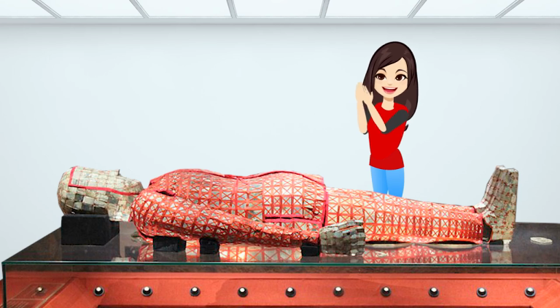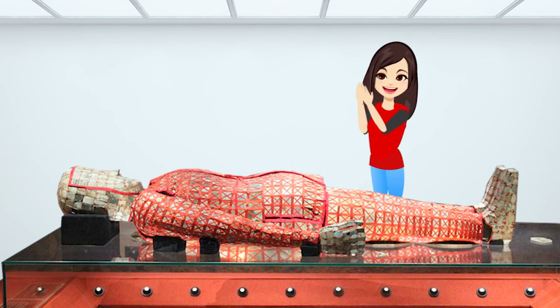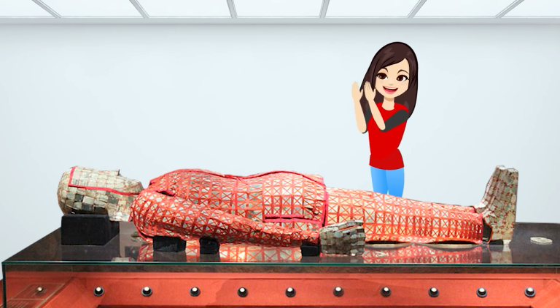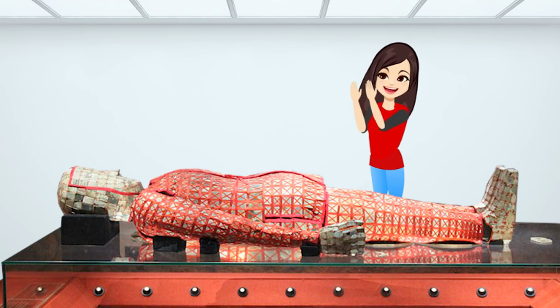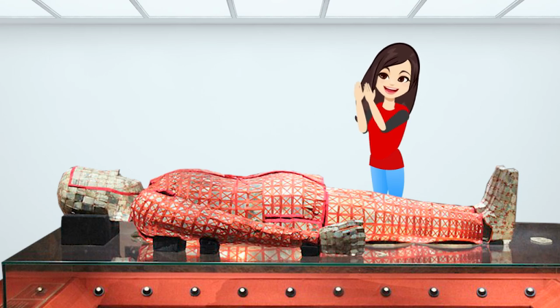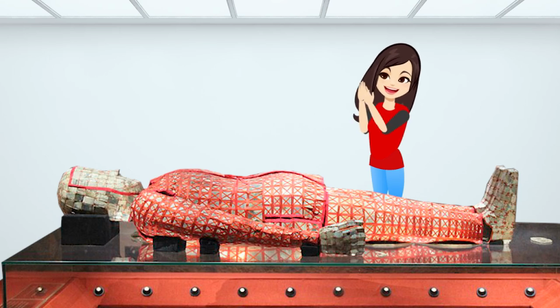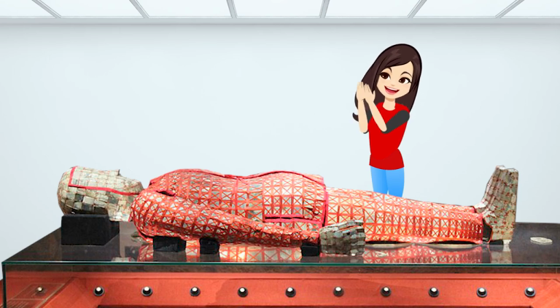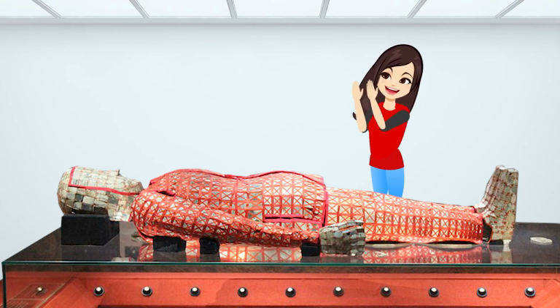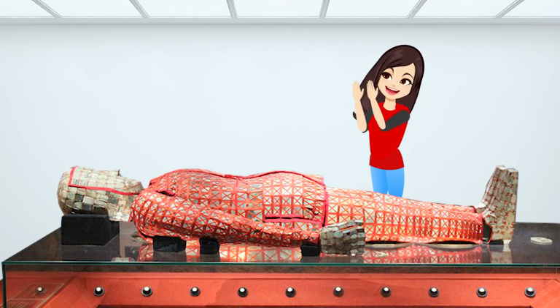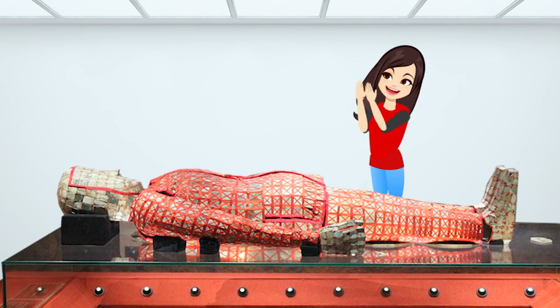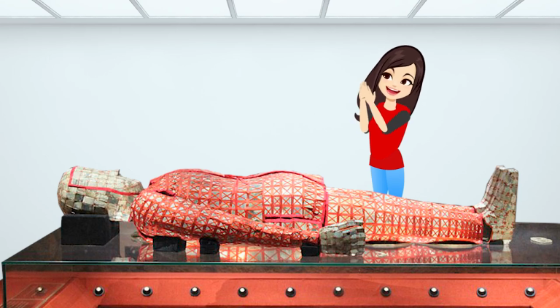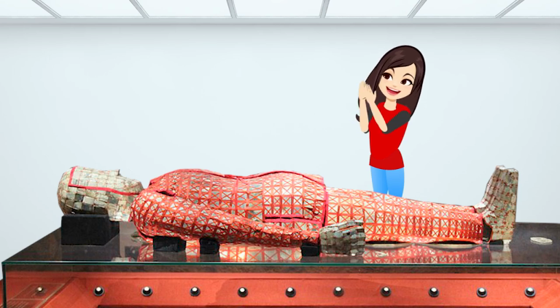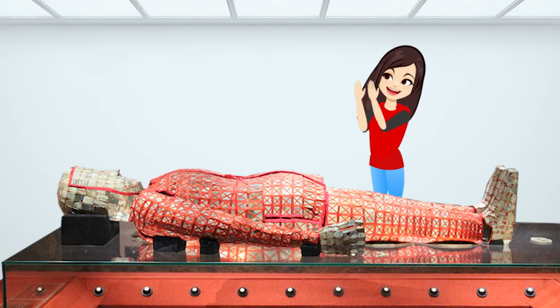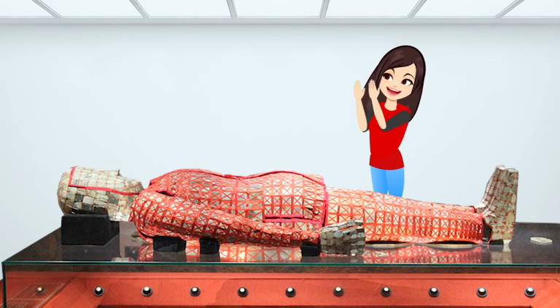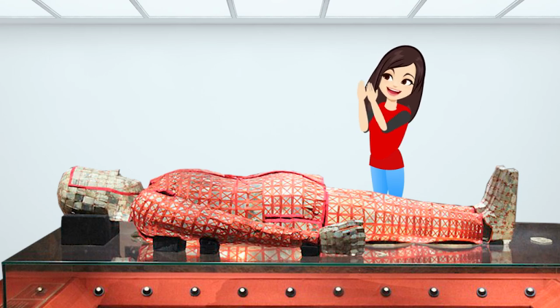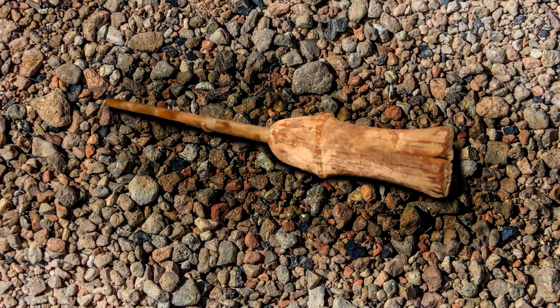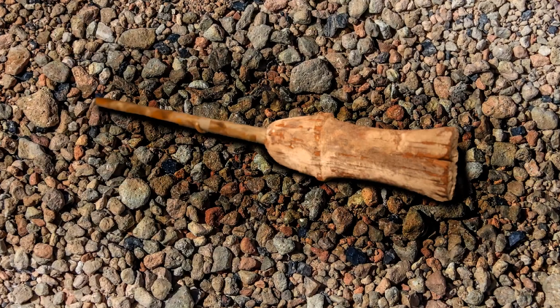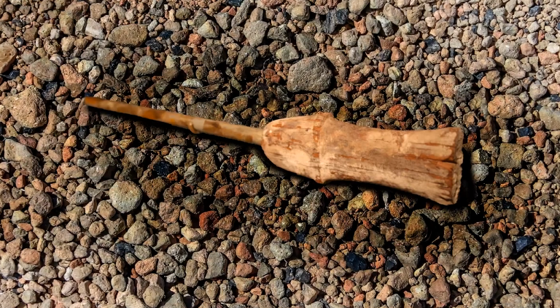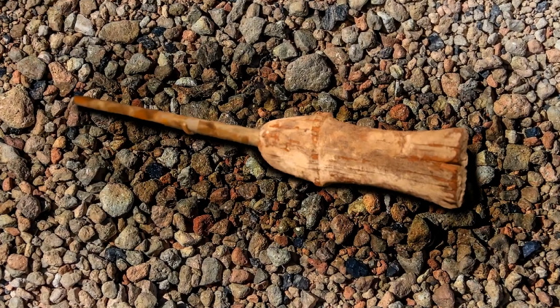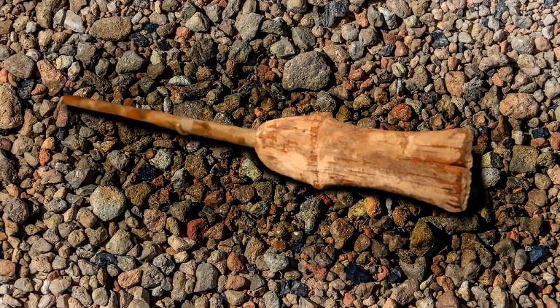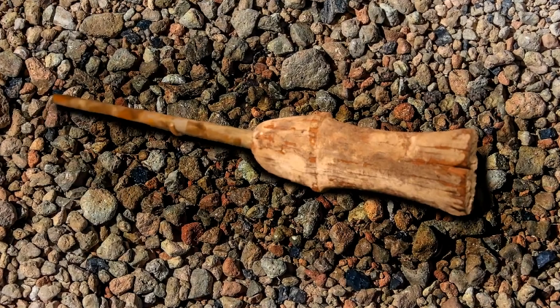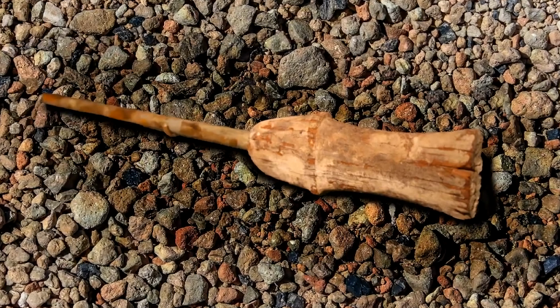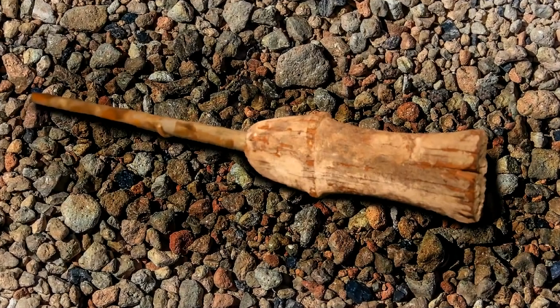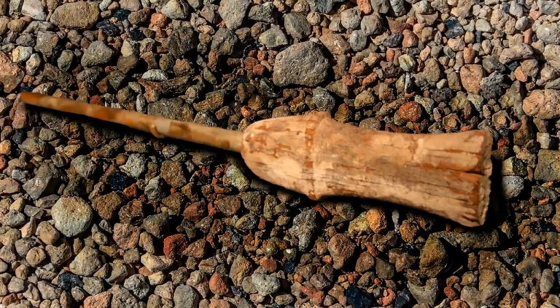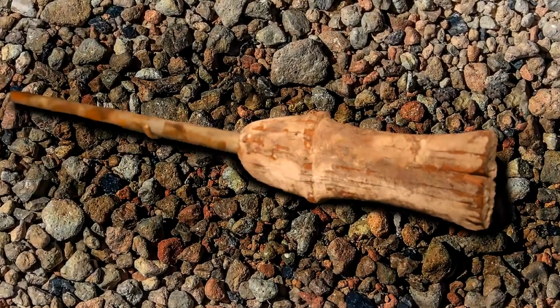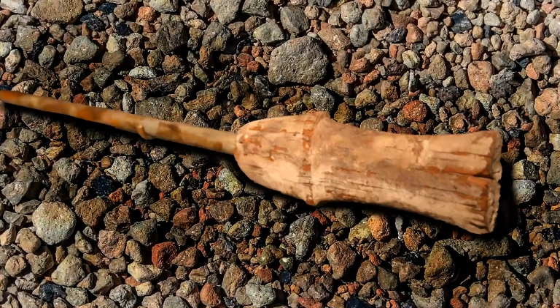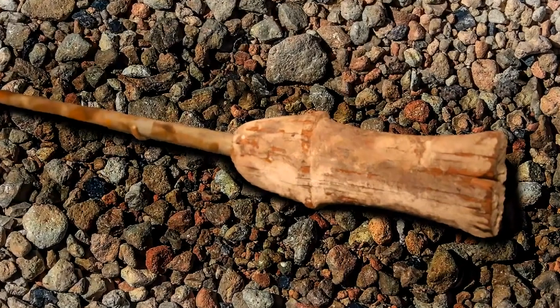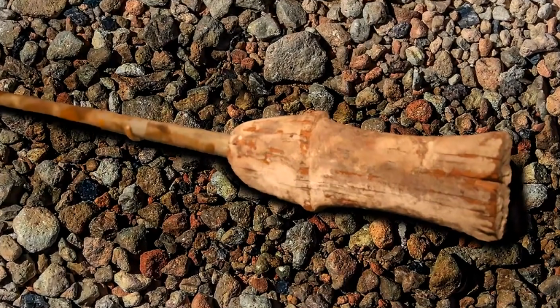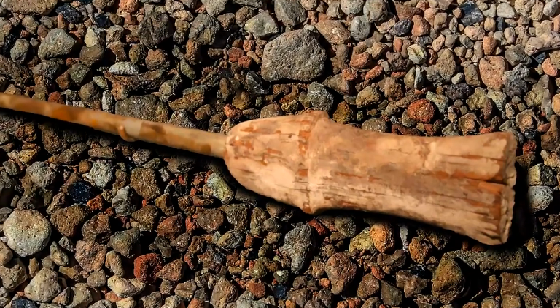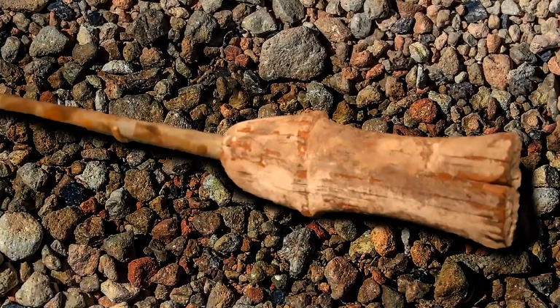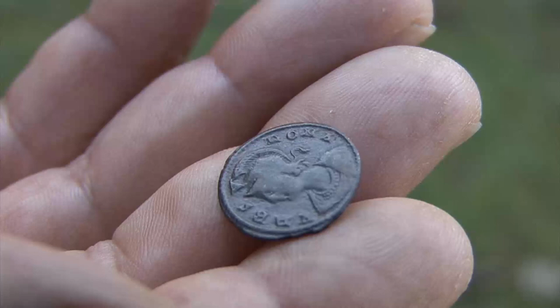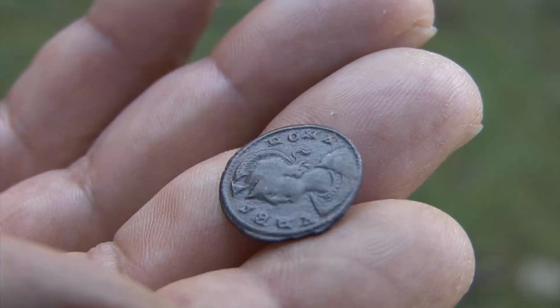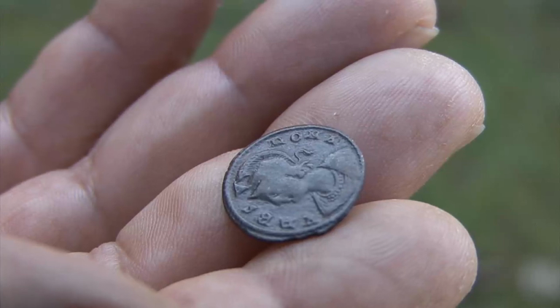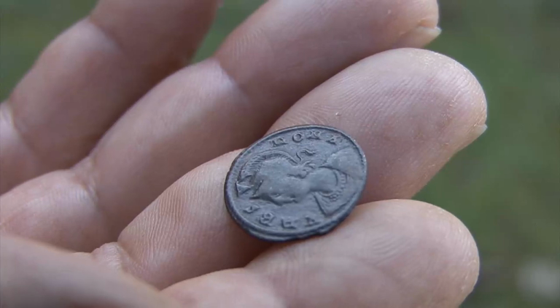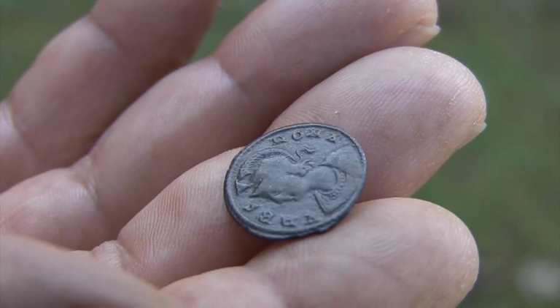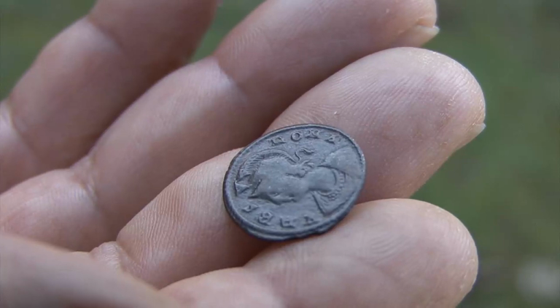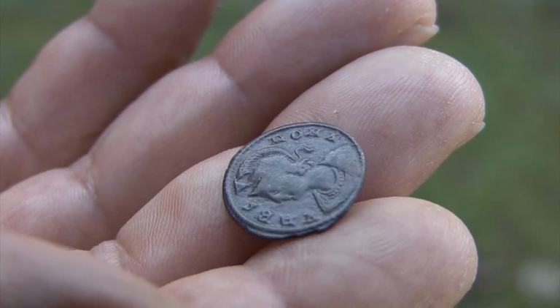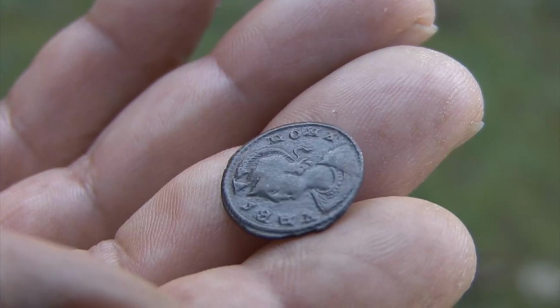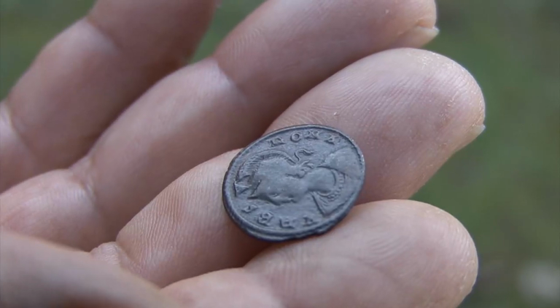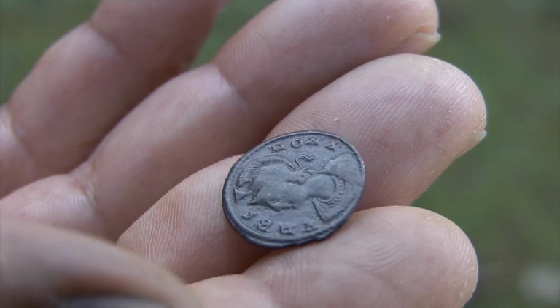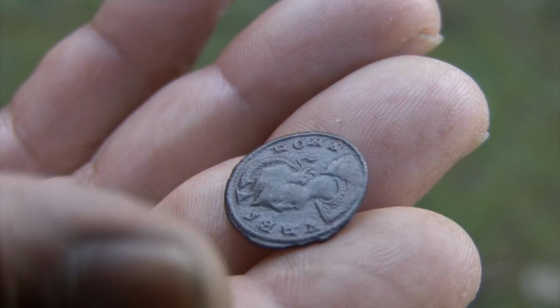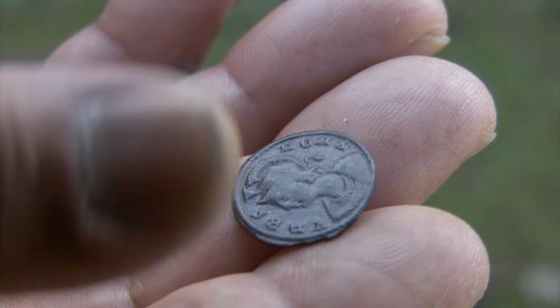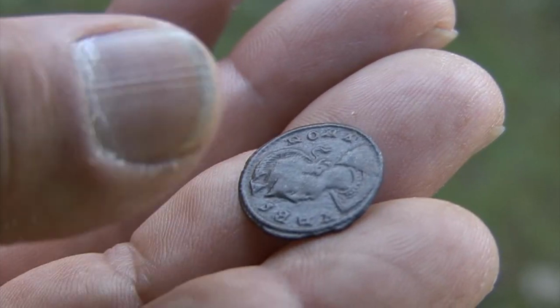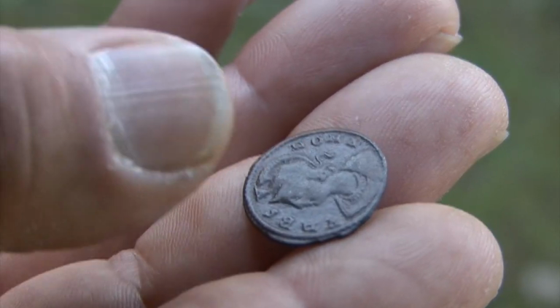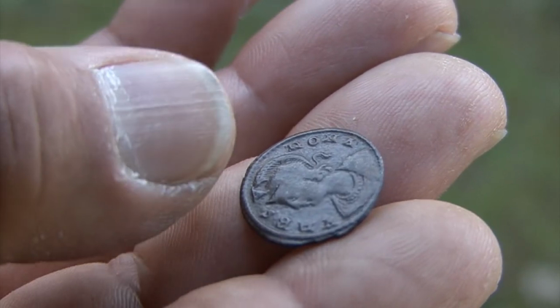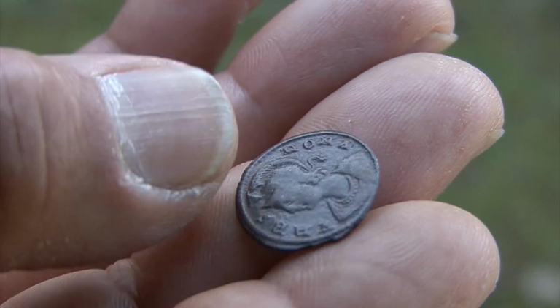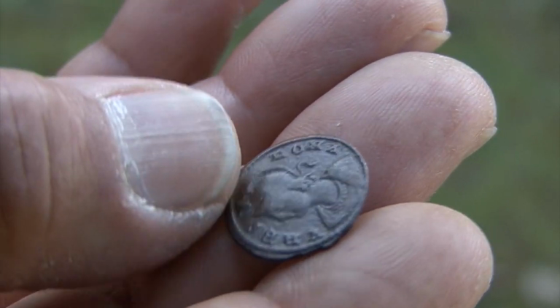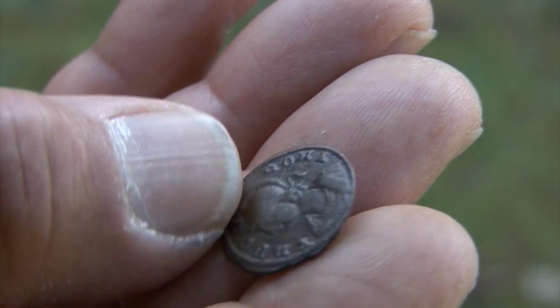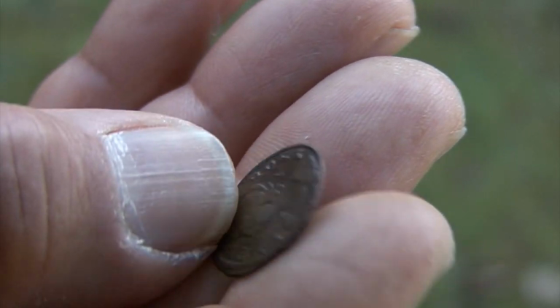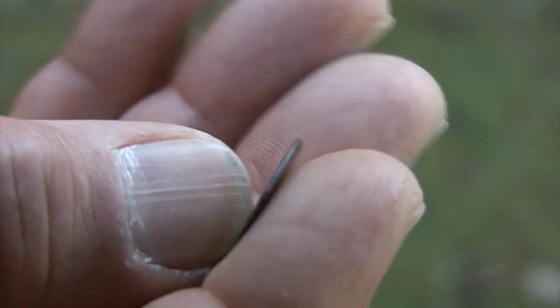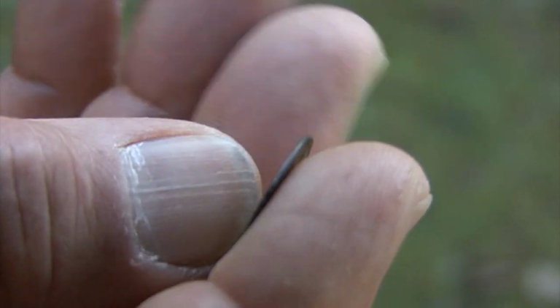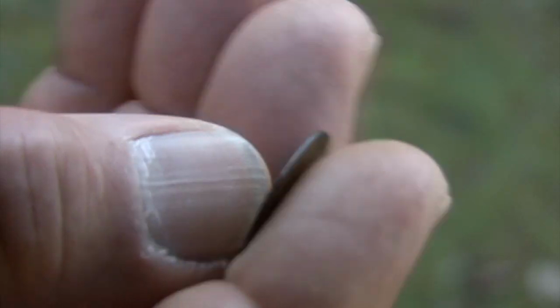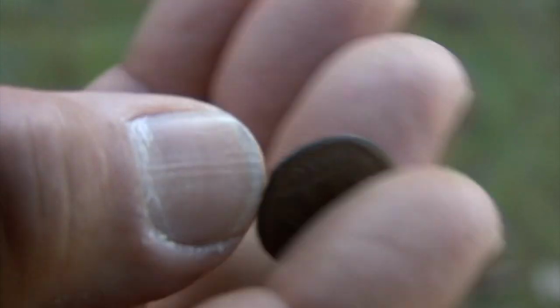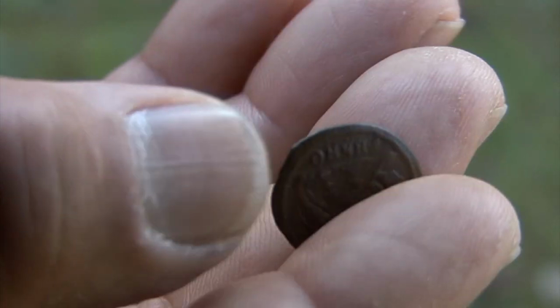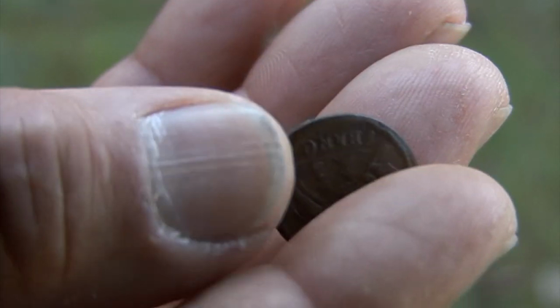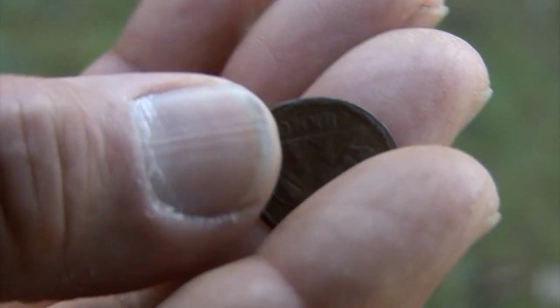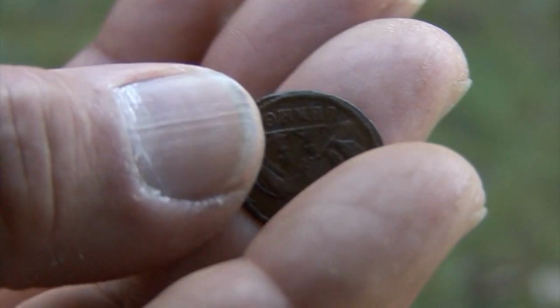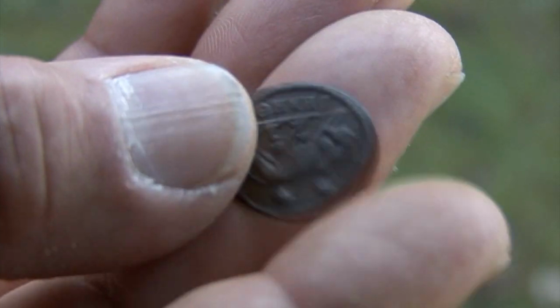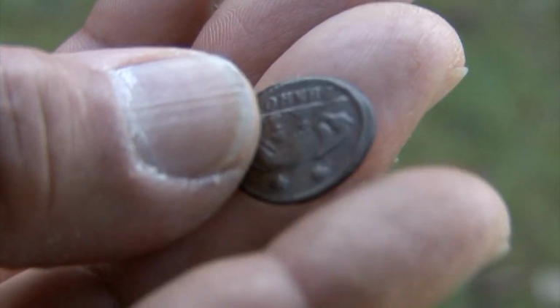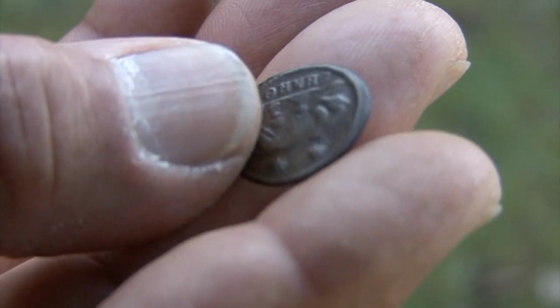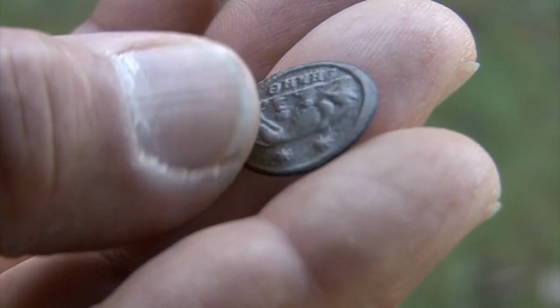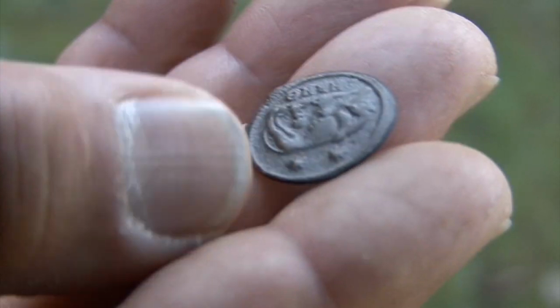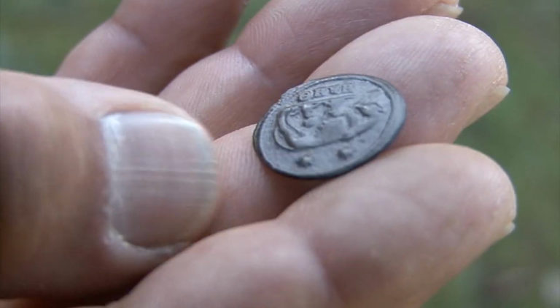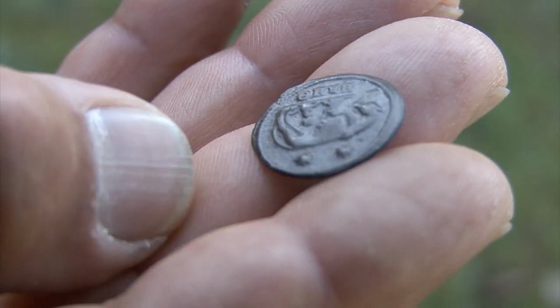From ancient burial suits to the first magic wand, here are 10 of the most amazing and mysterious archaeological treasures!